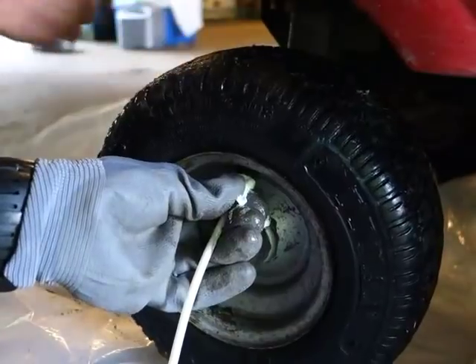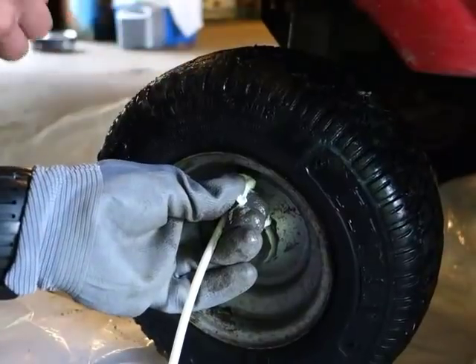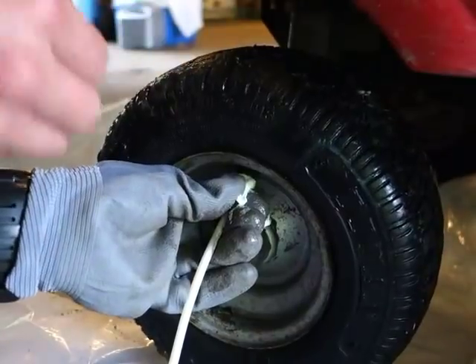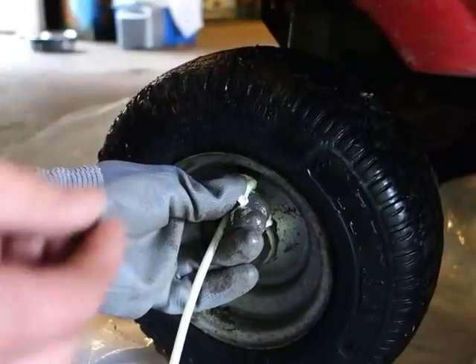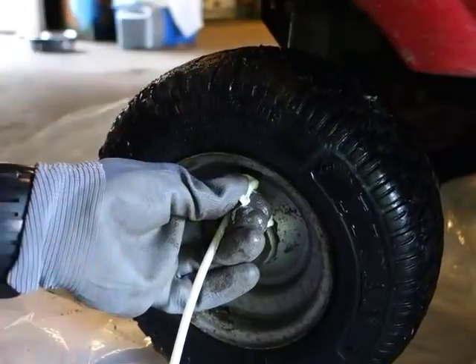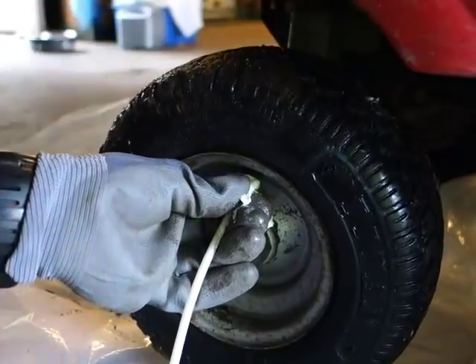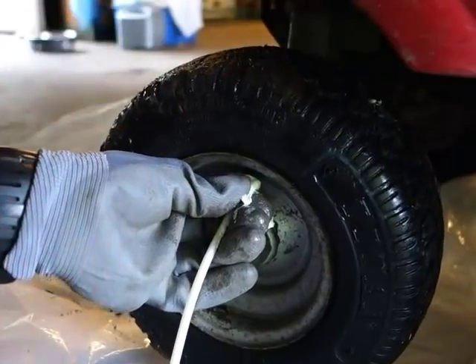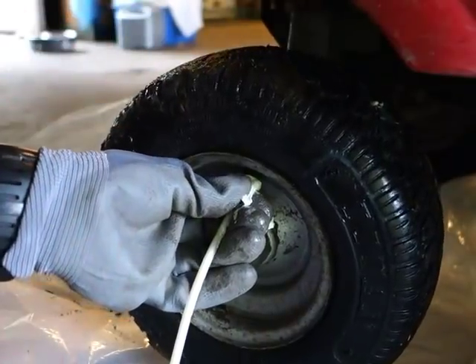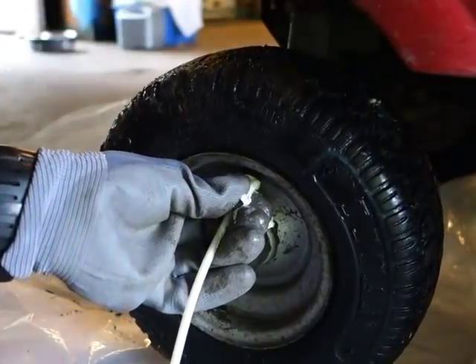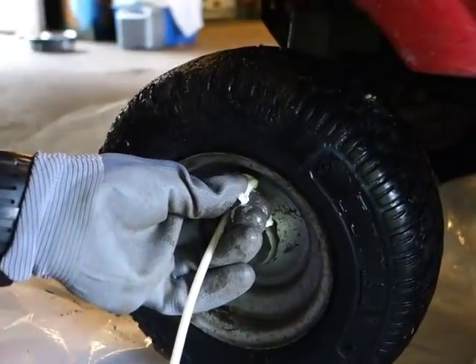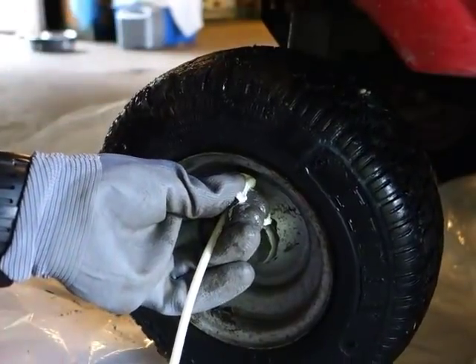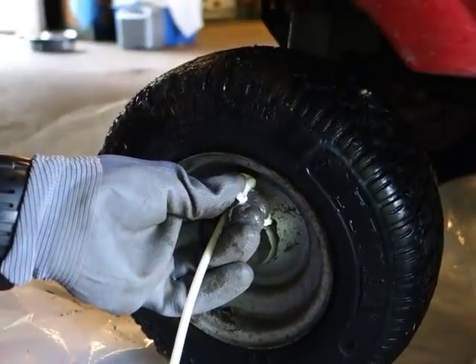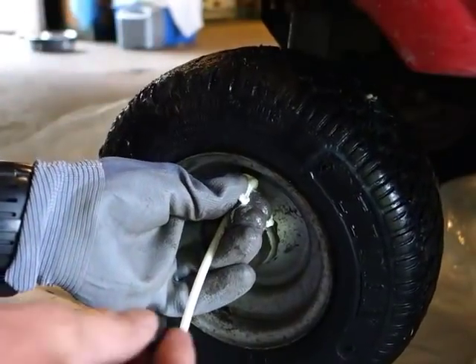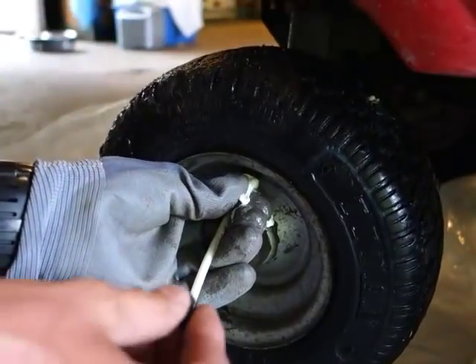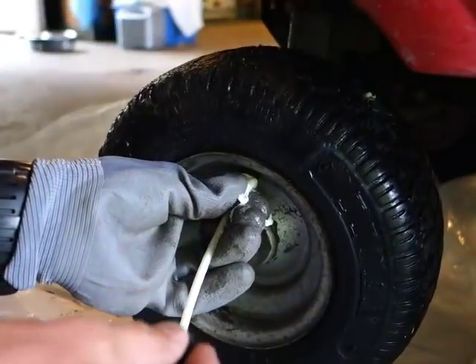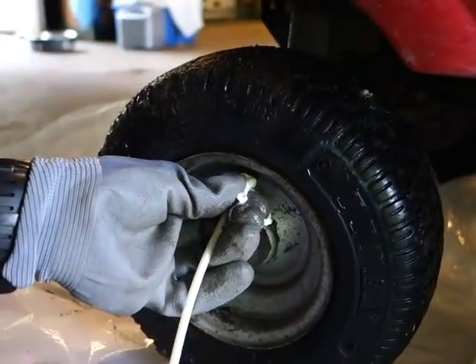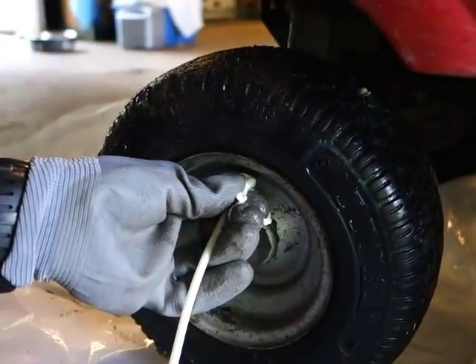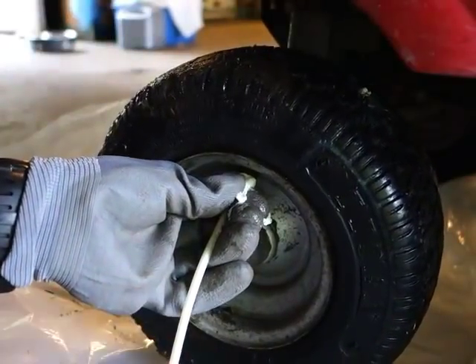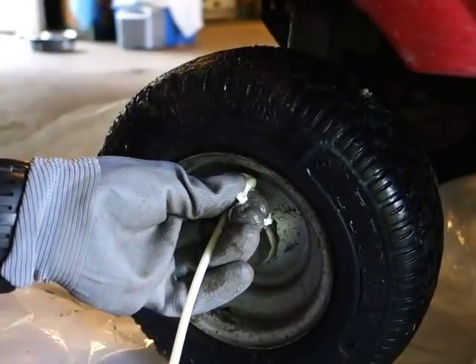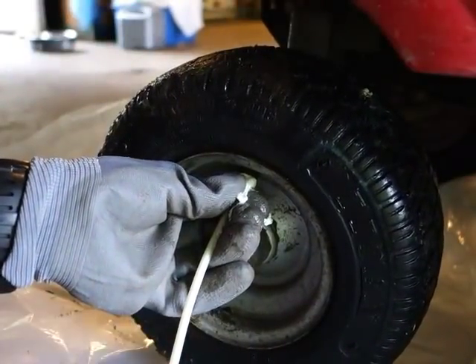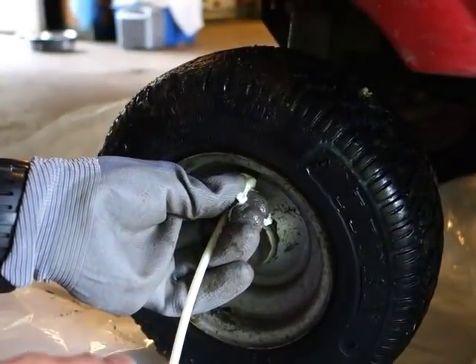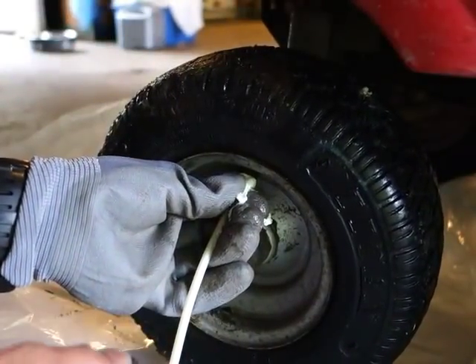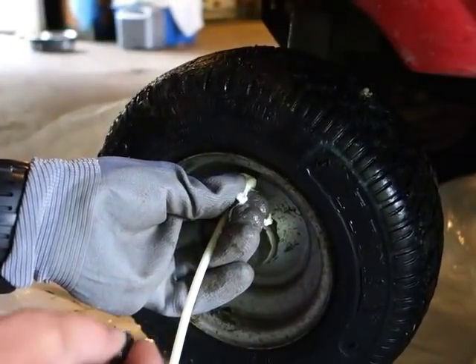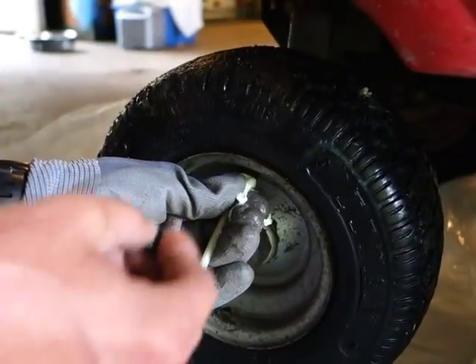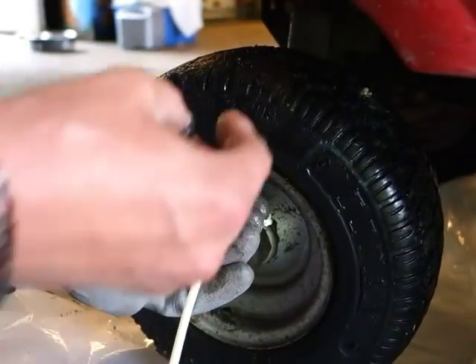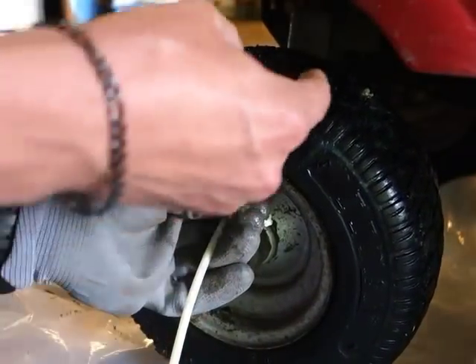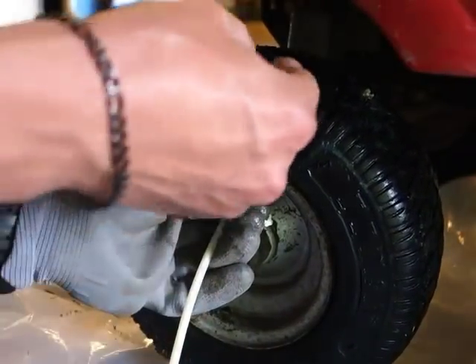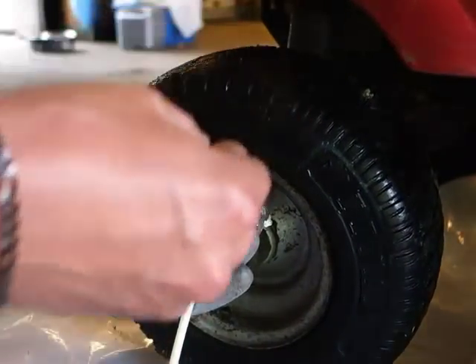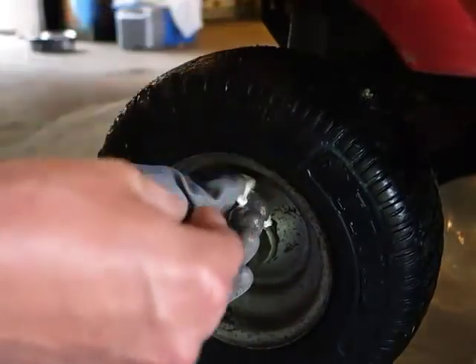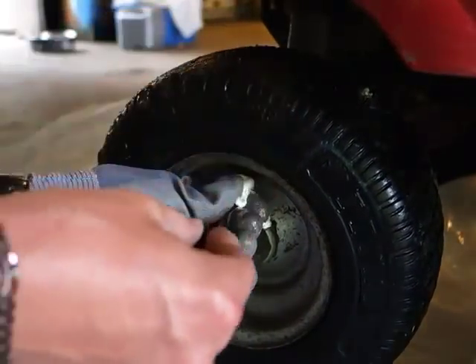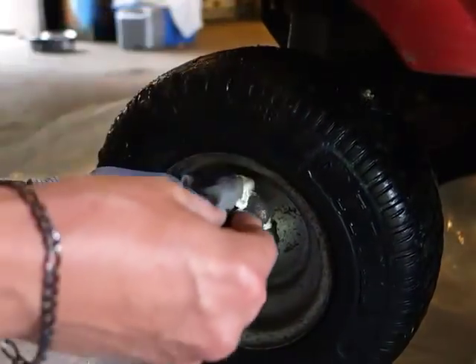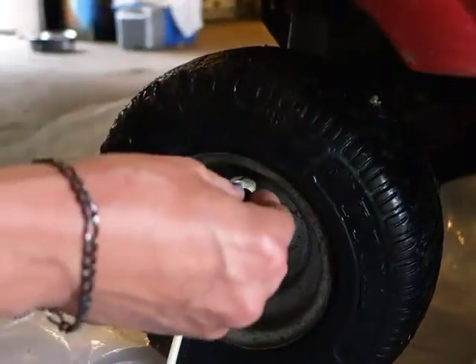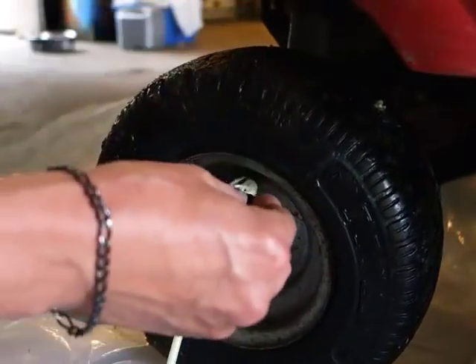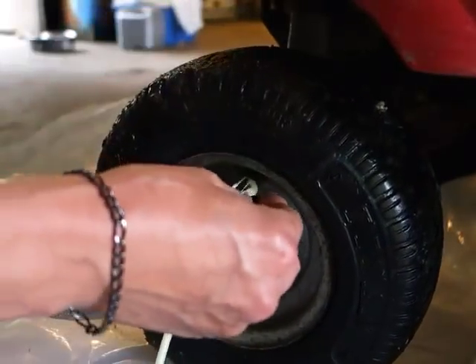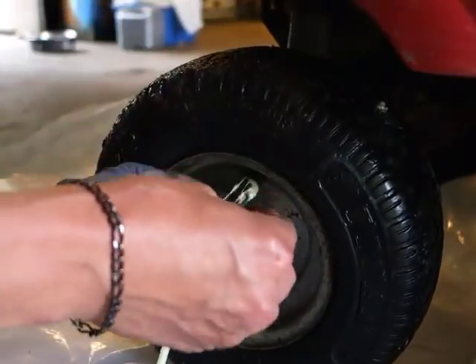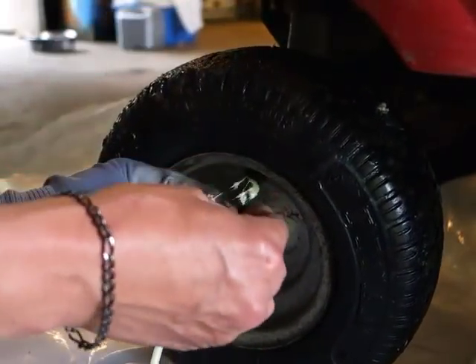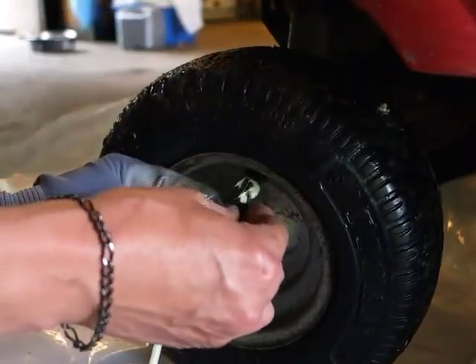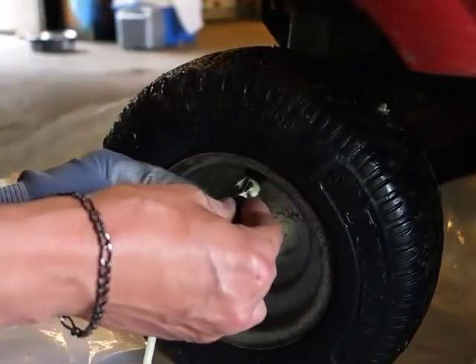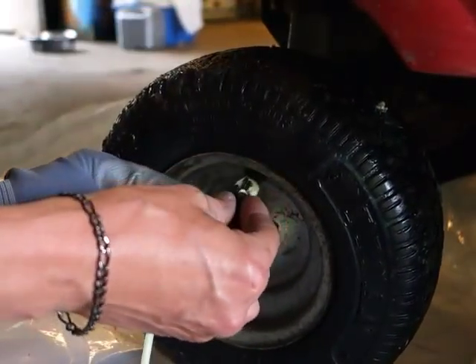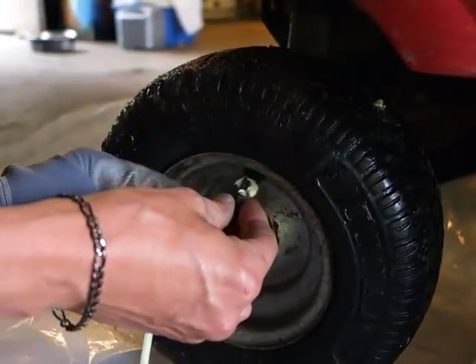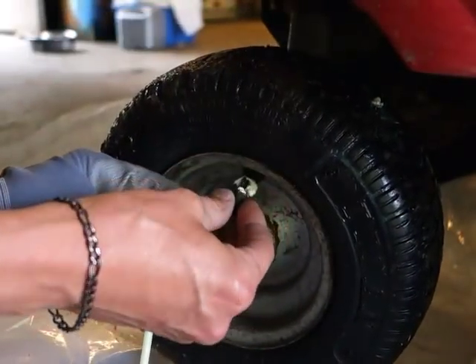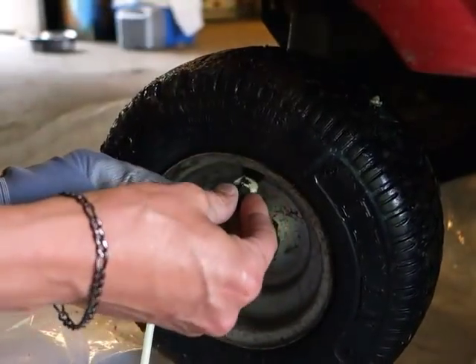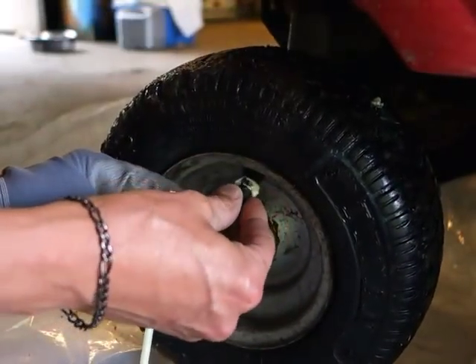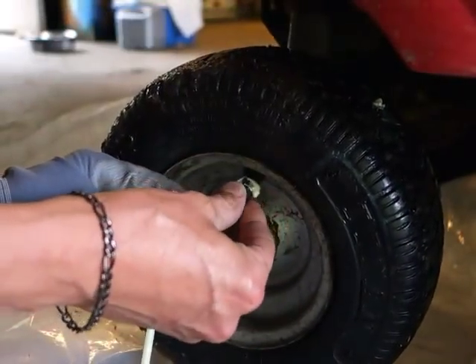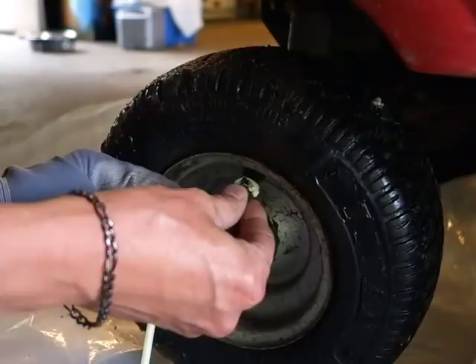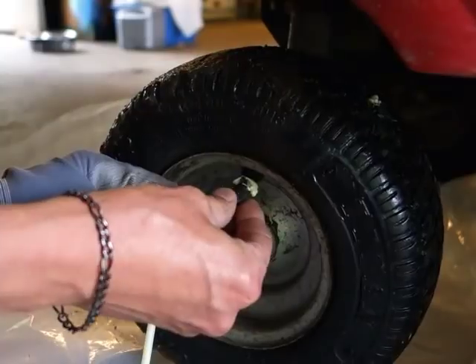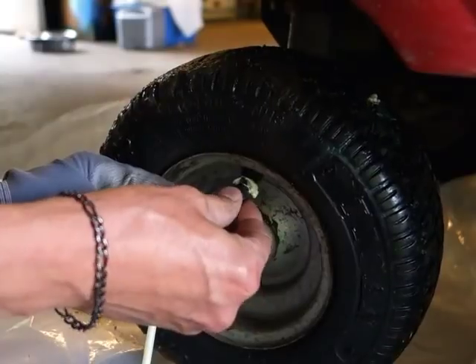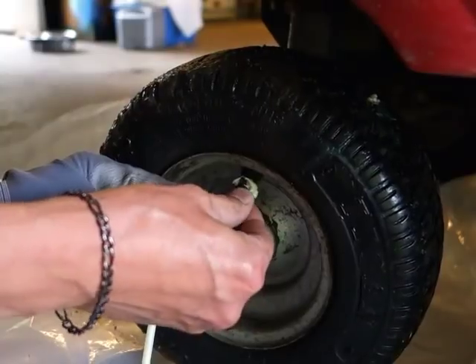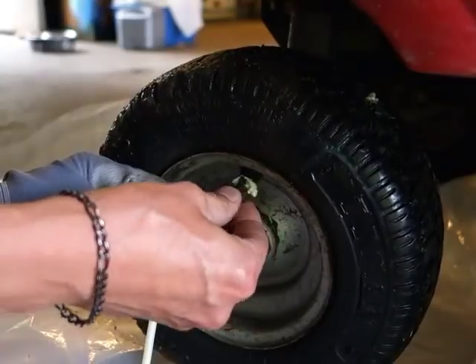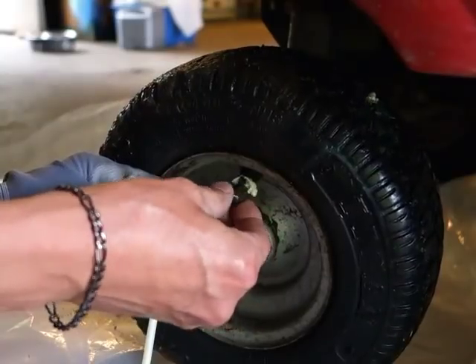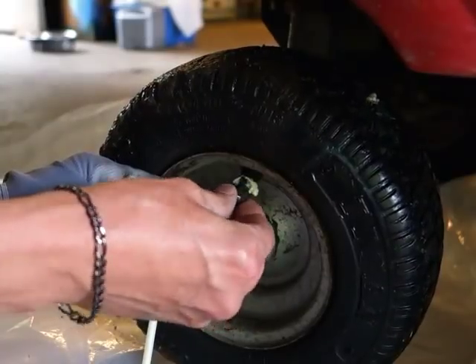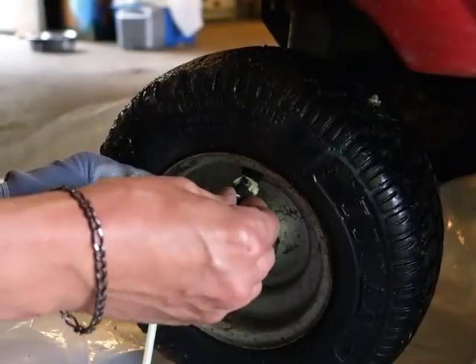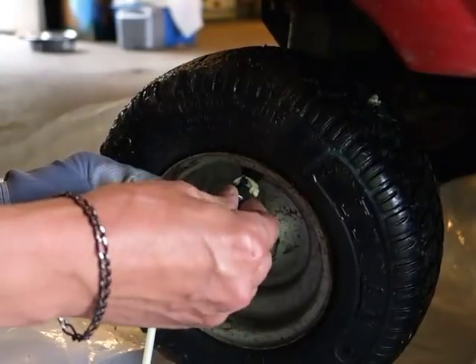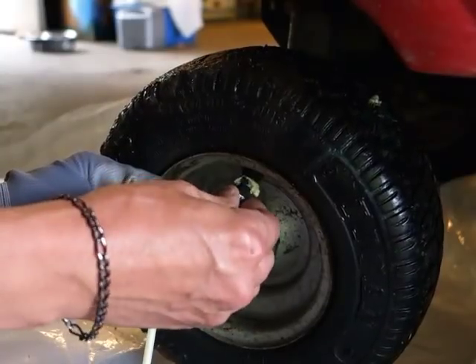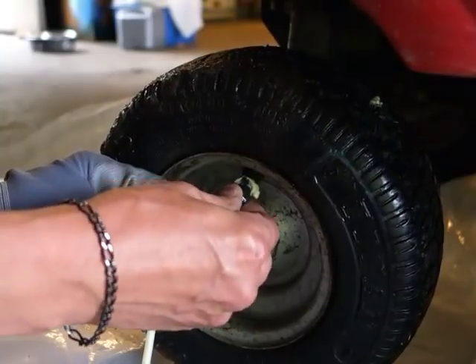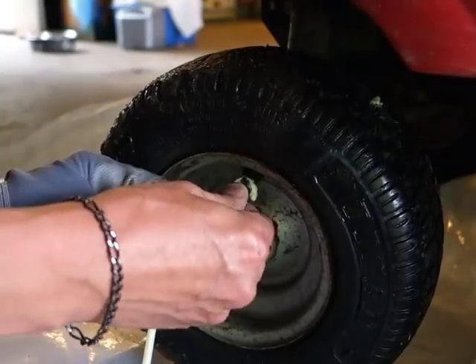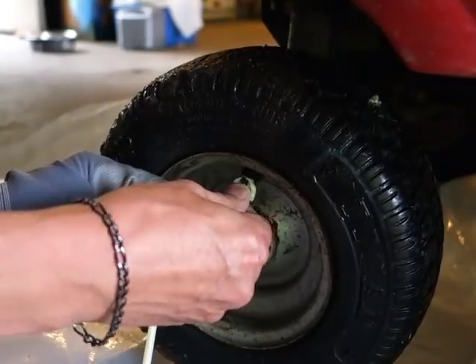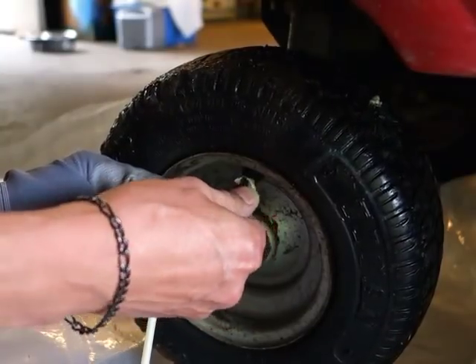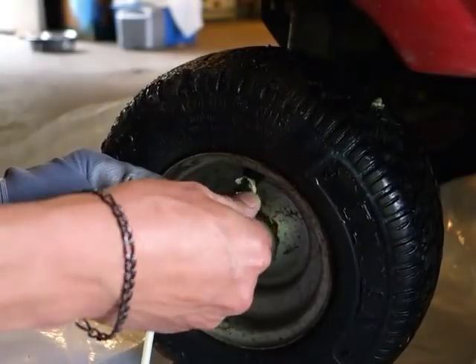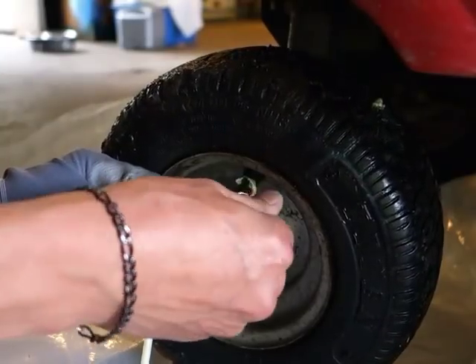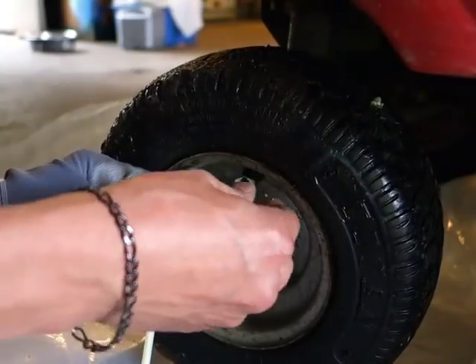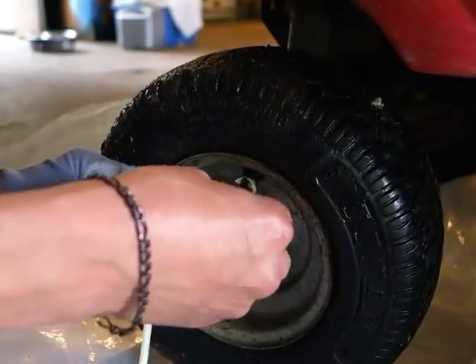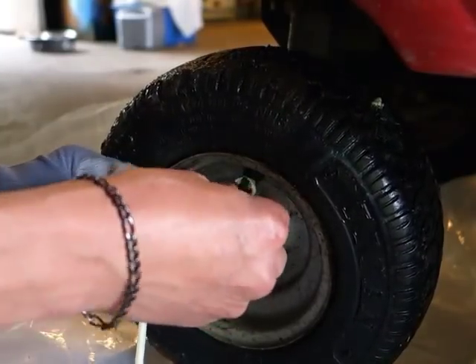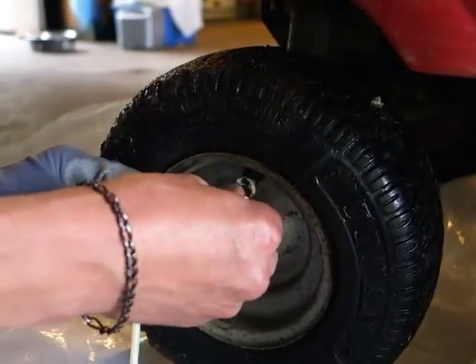I'm not reinserting the valve stem cores. Foam is coming out of that hole right there. I'm not doing the cores — I'm just putting the caps back on.